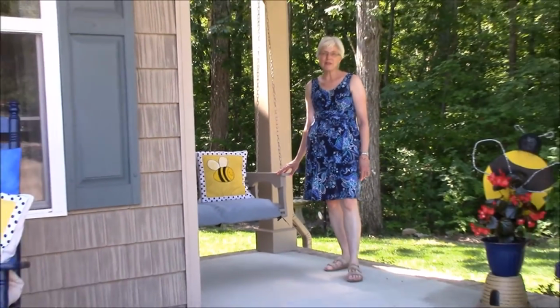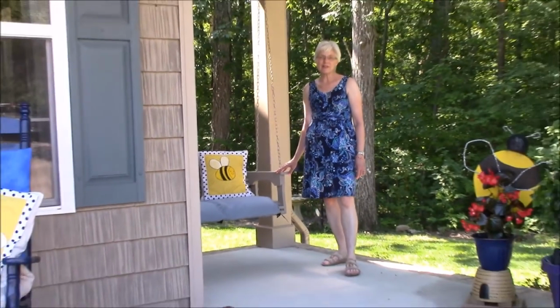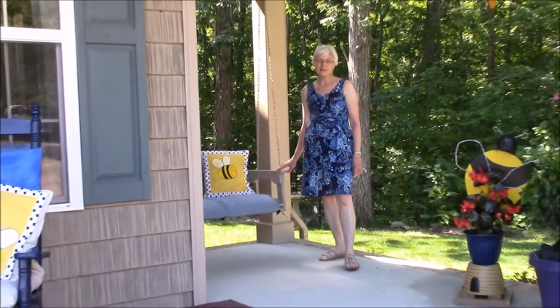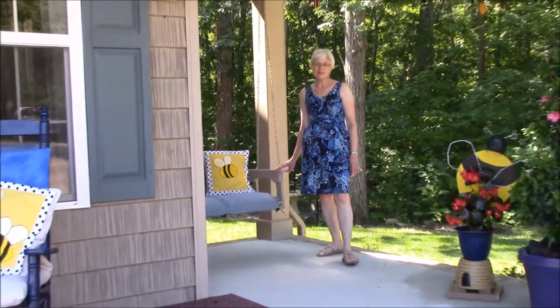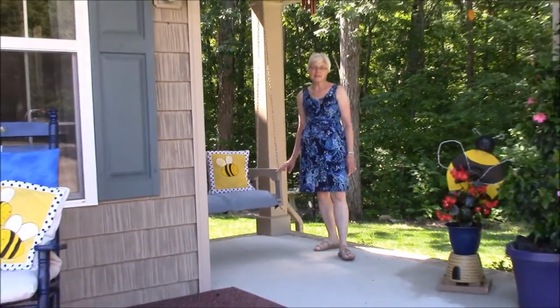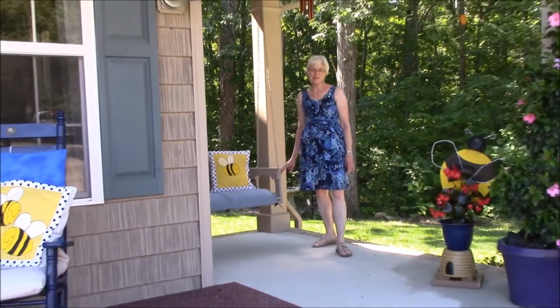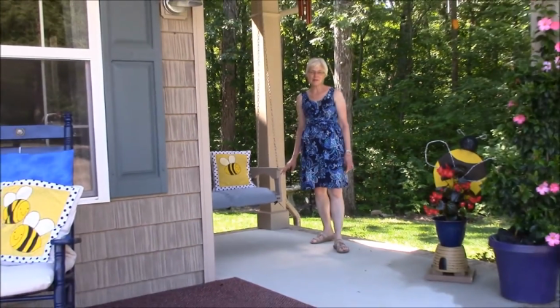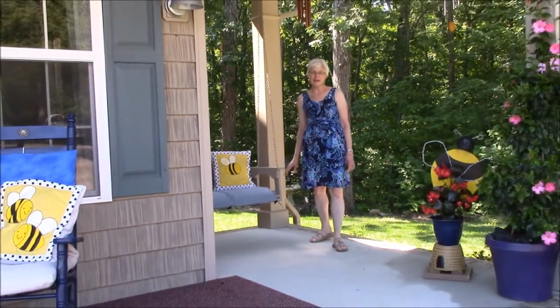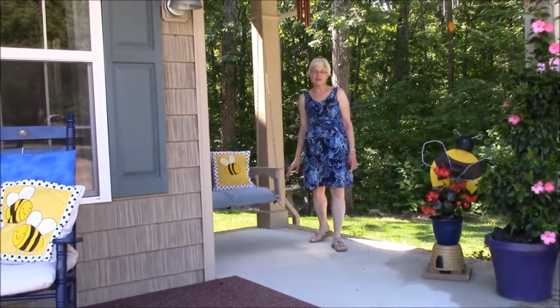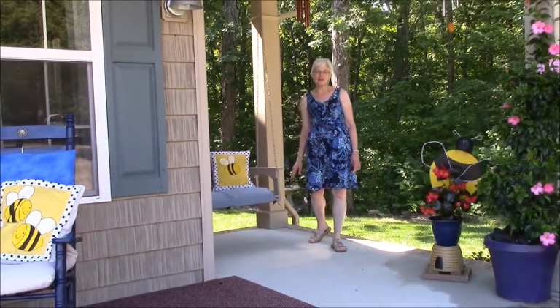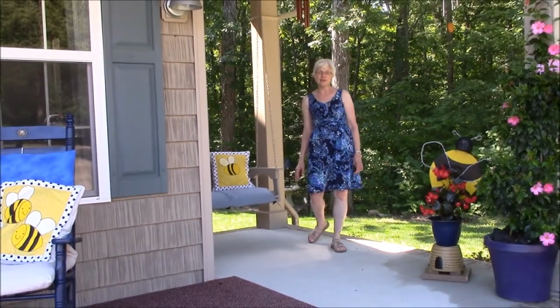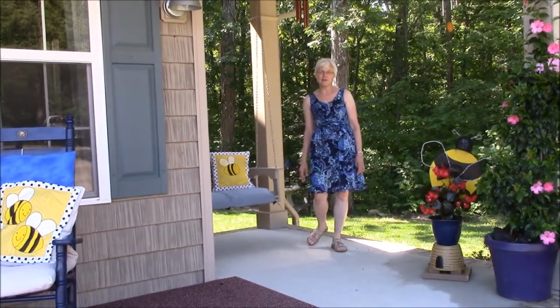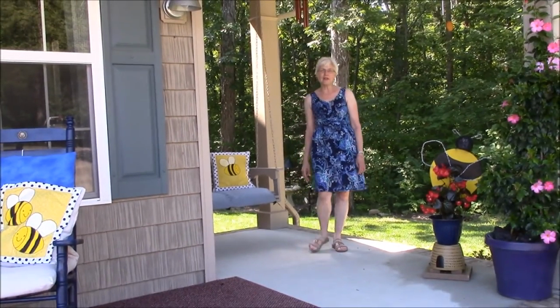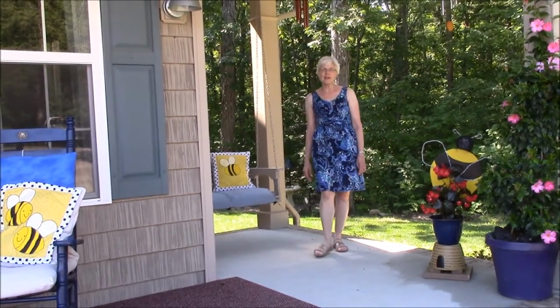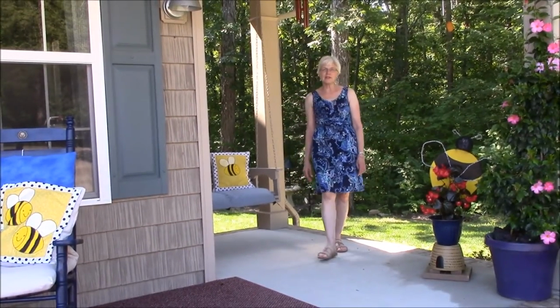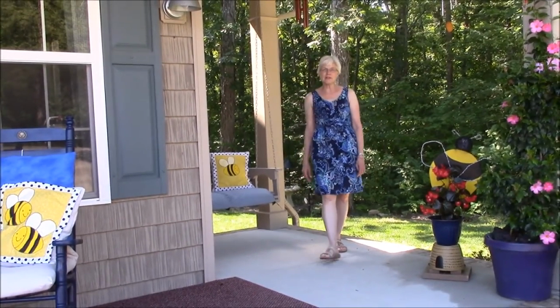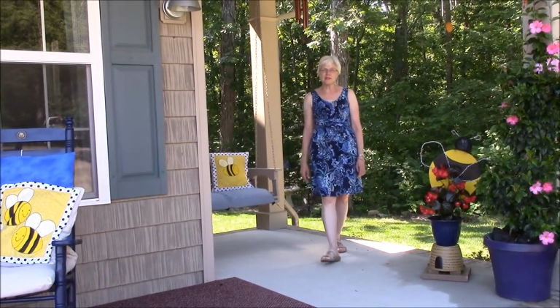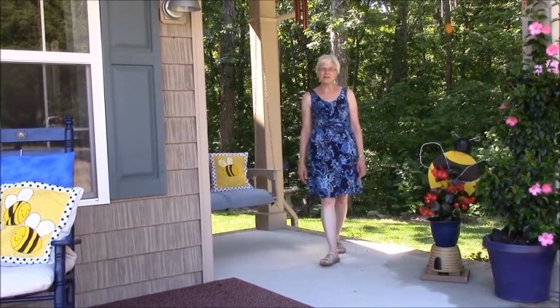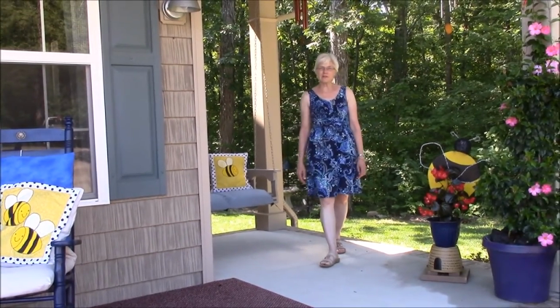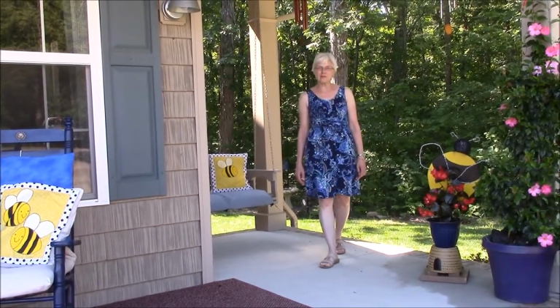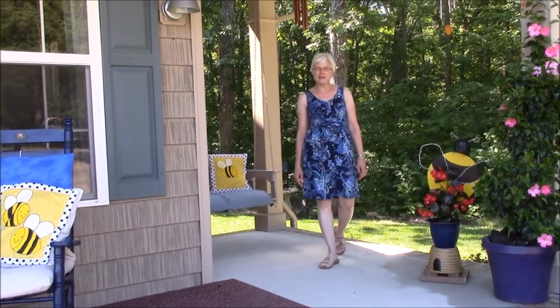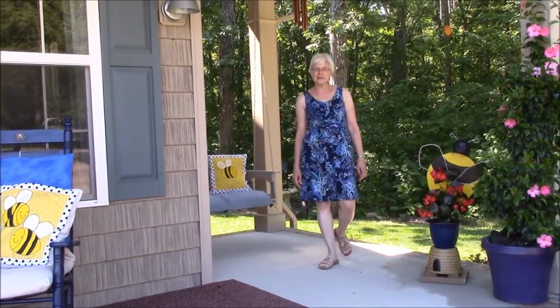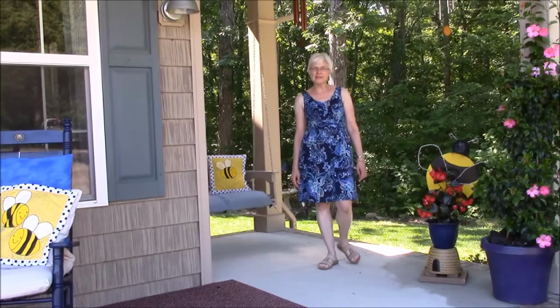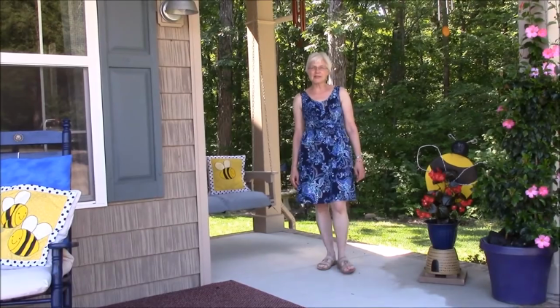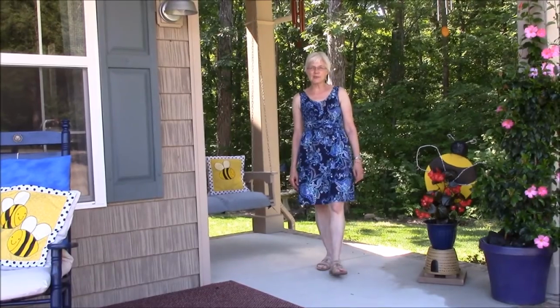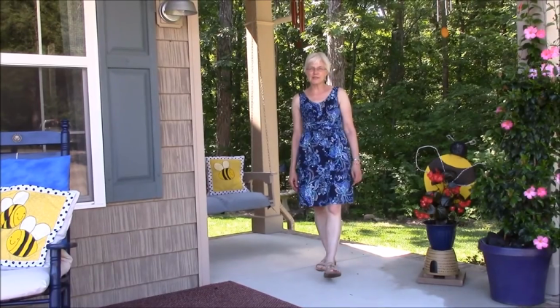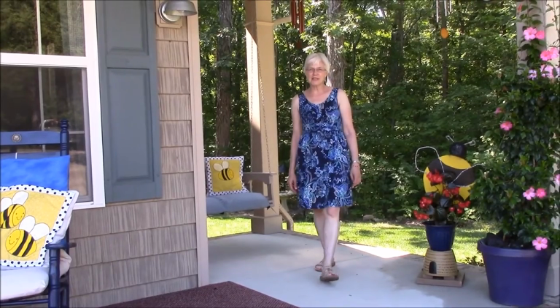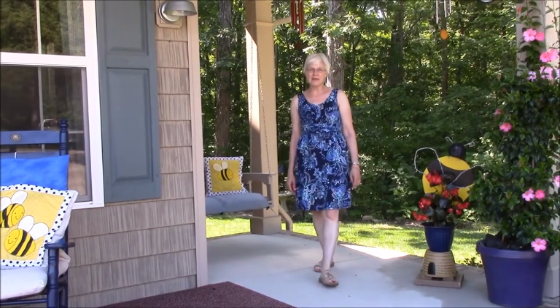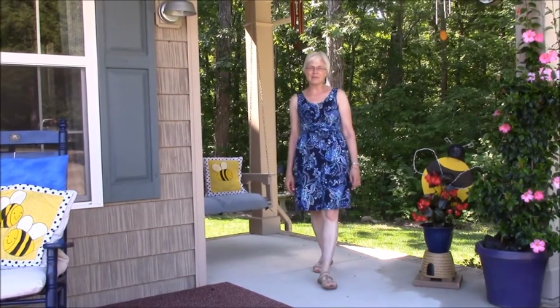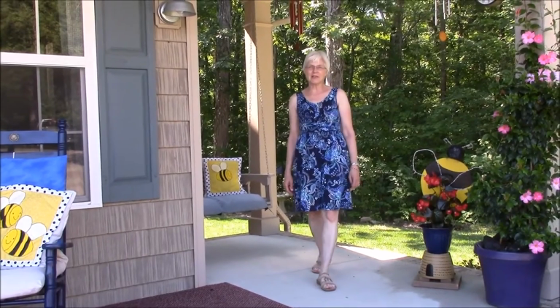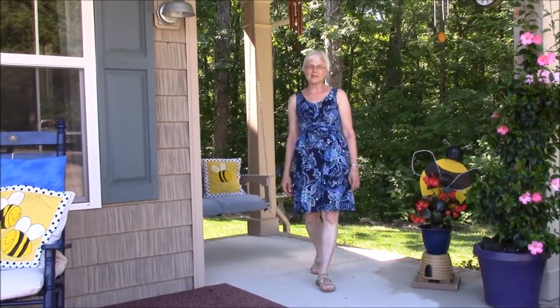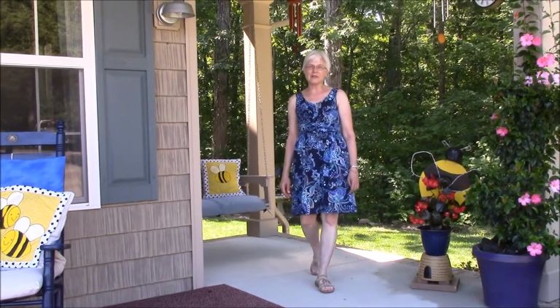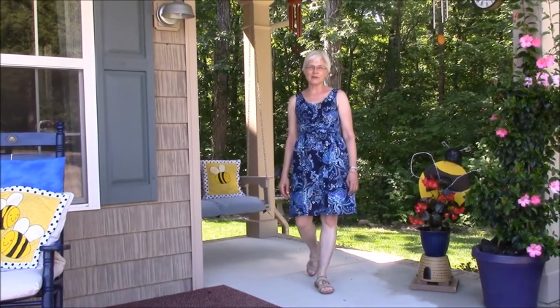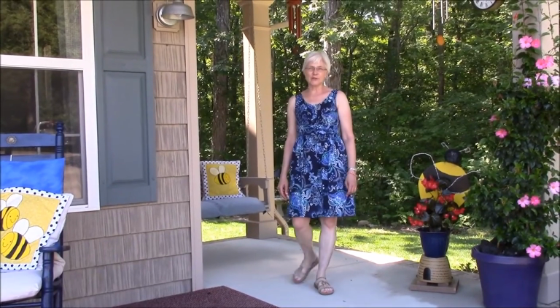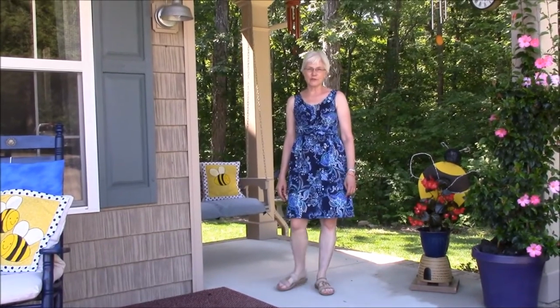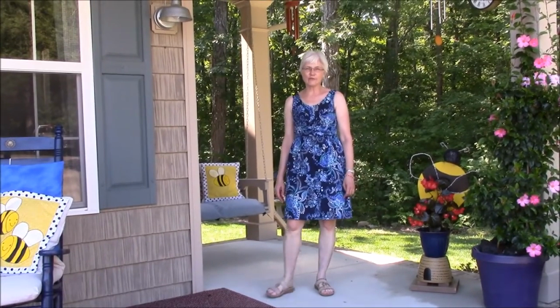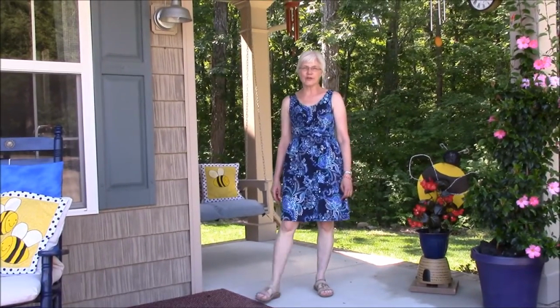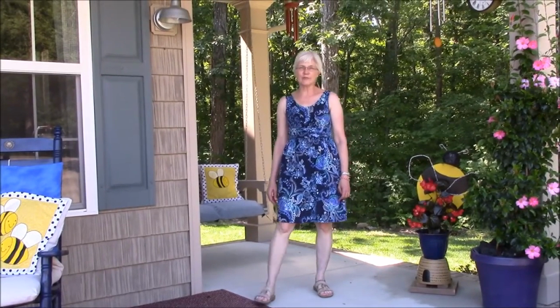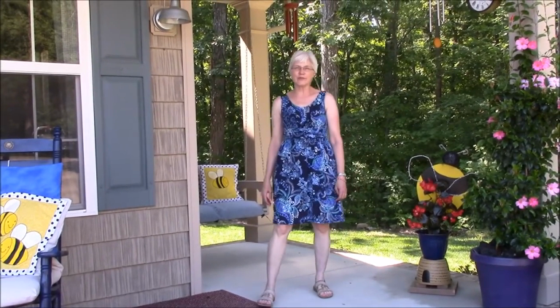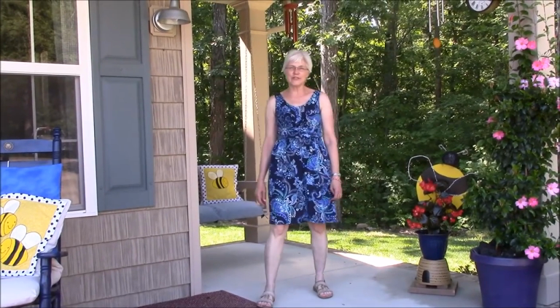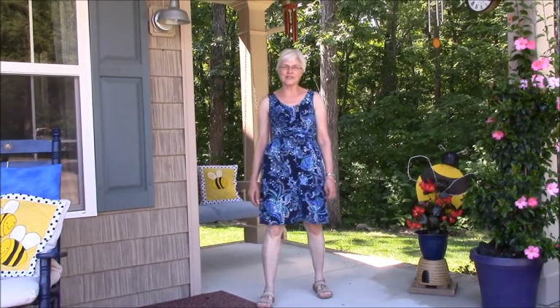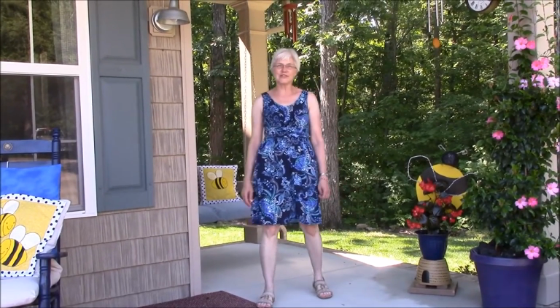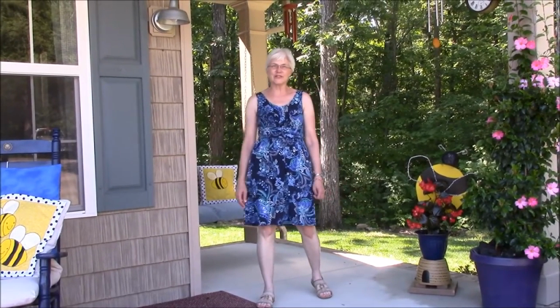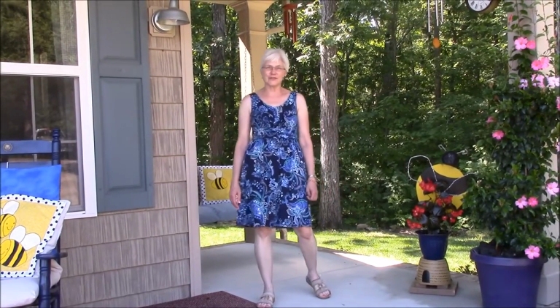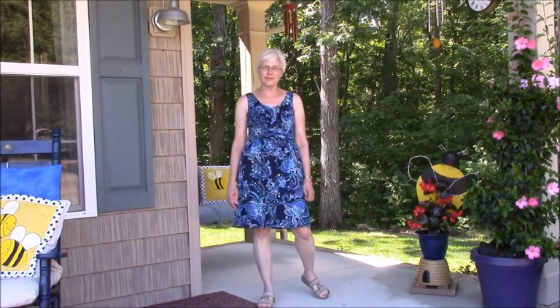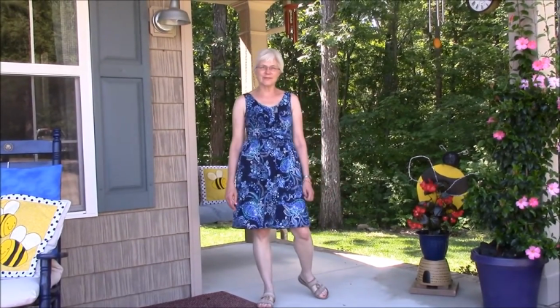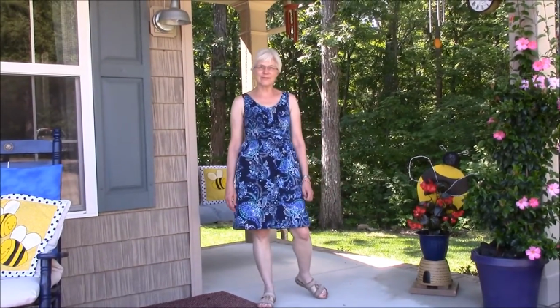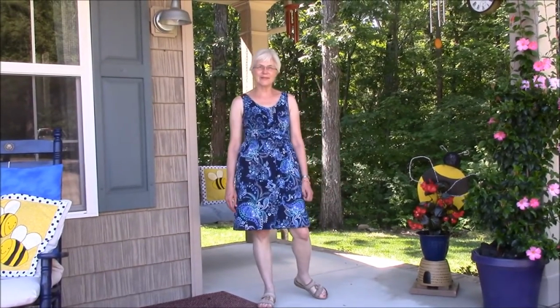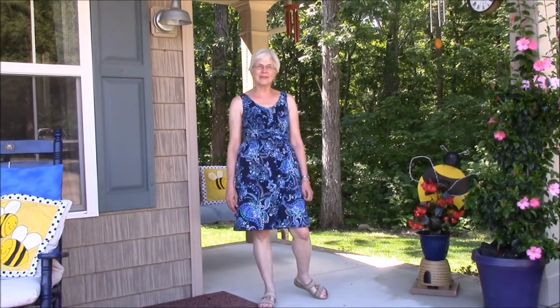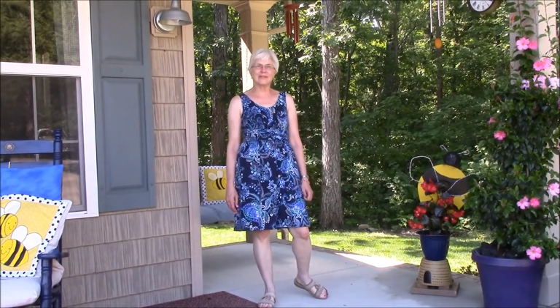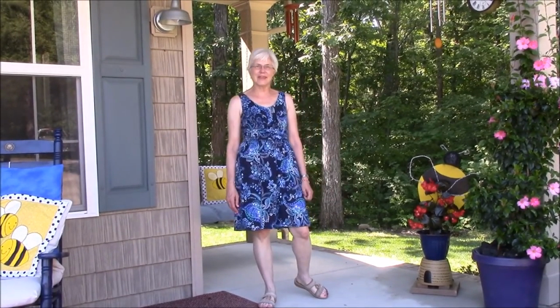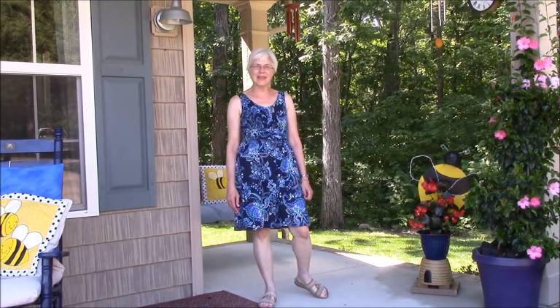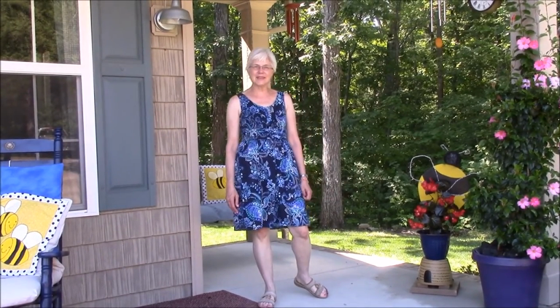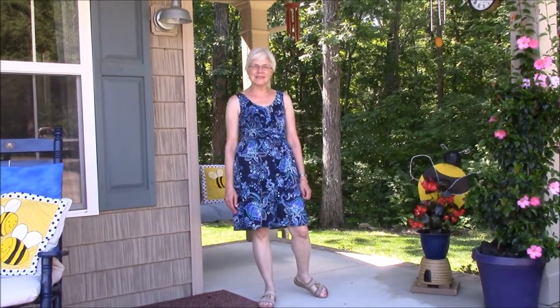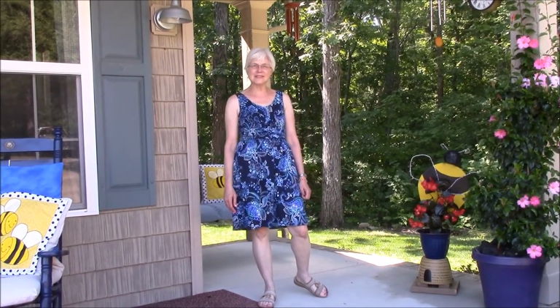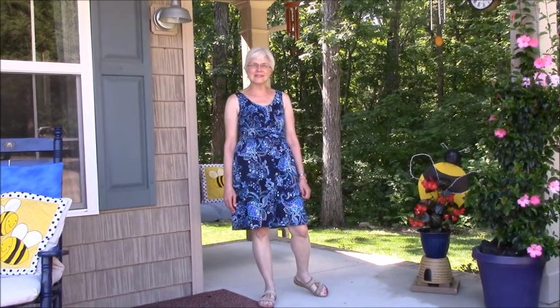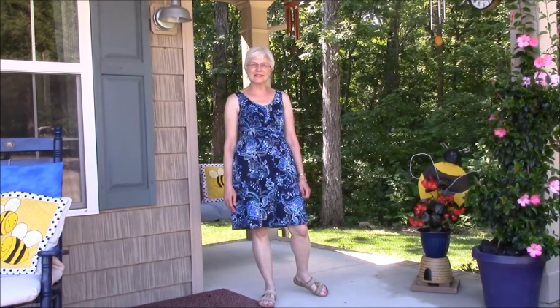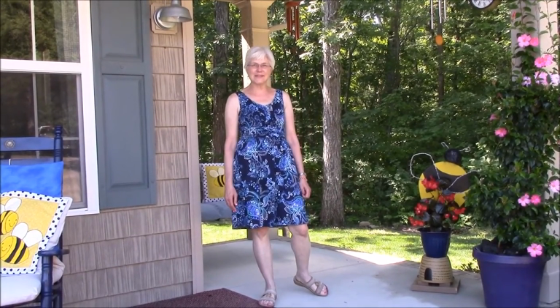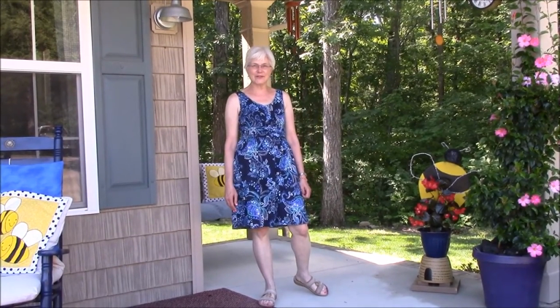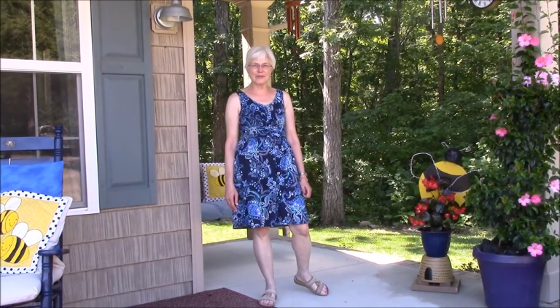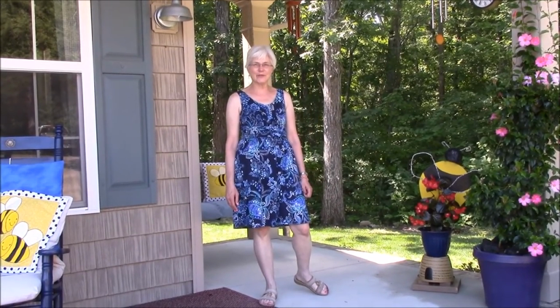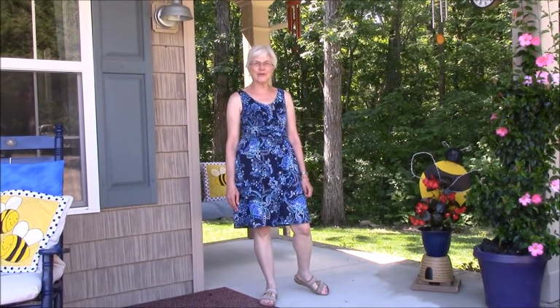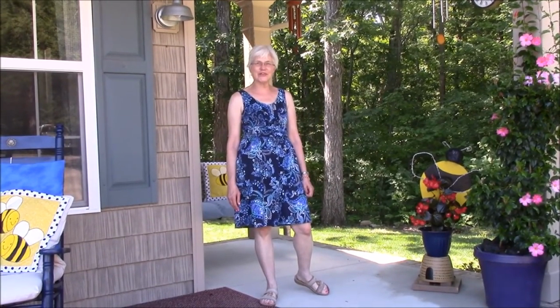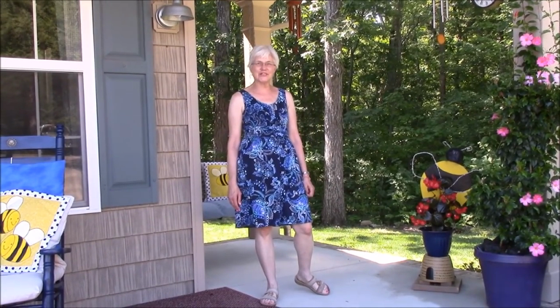Our grandchildren love to sit here in the summertime. So thanks for joining us on the porch, and I hope that this inspired you to do some fun summertime things on your front porch too. Thanks — see you on the porch!